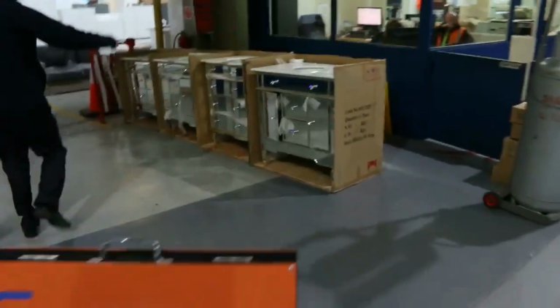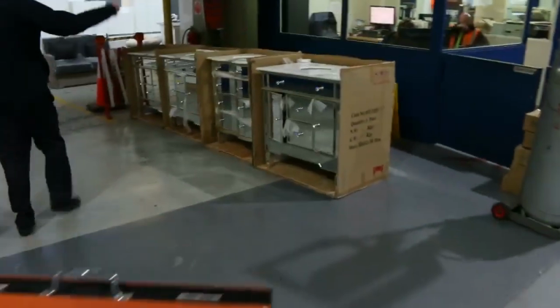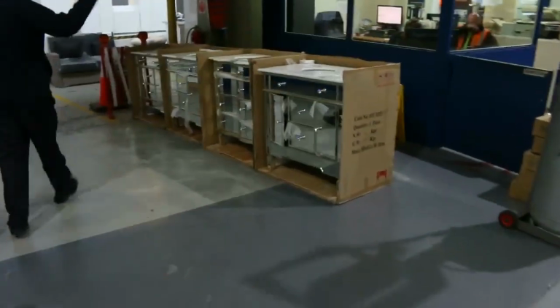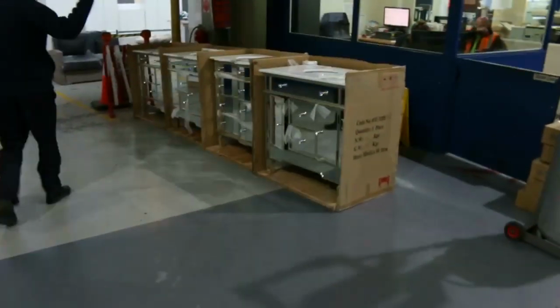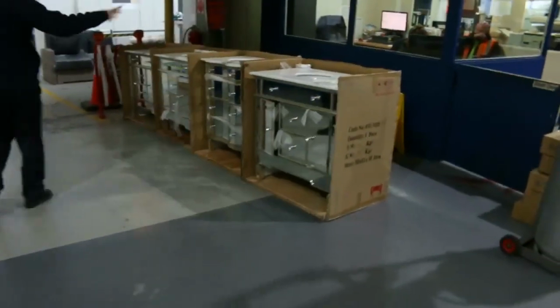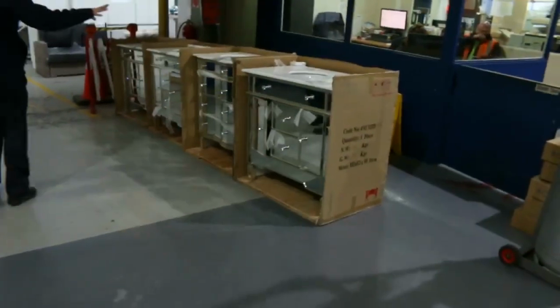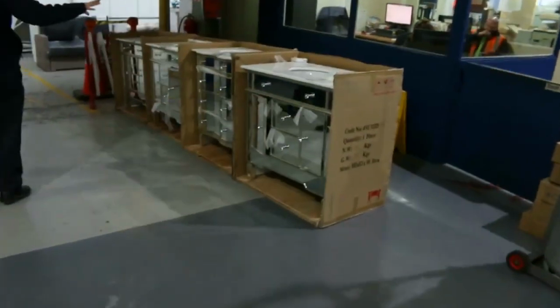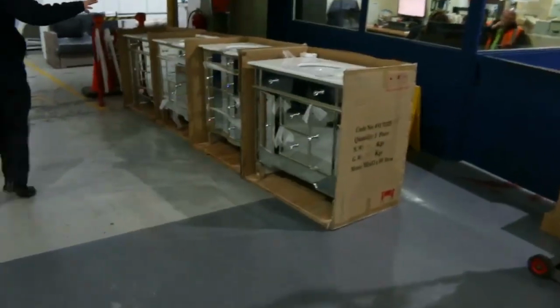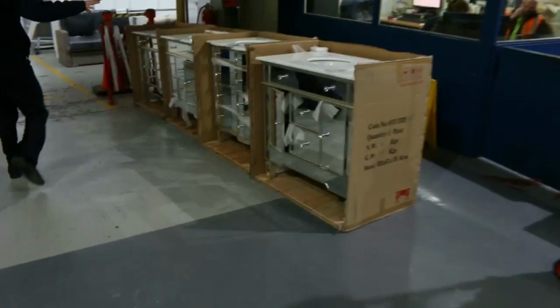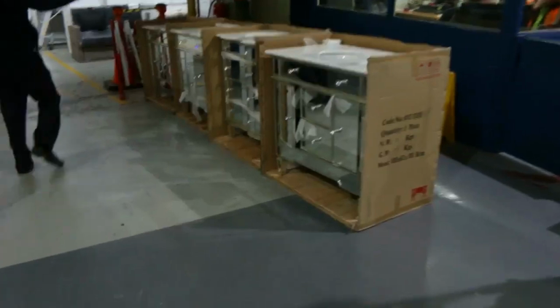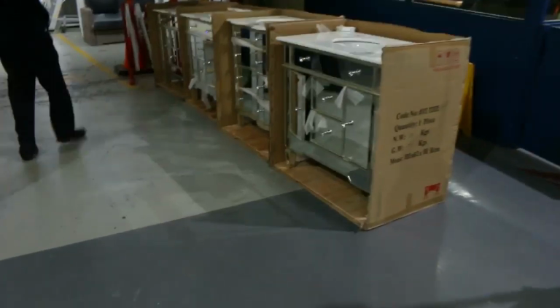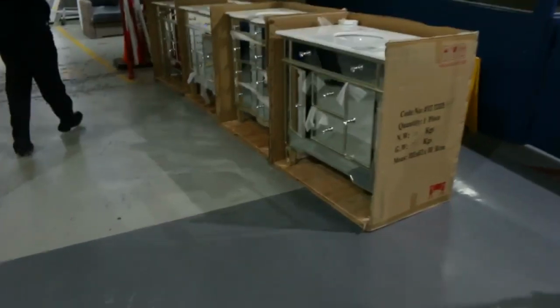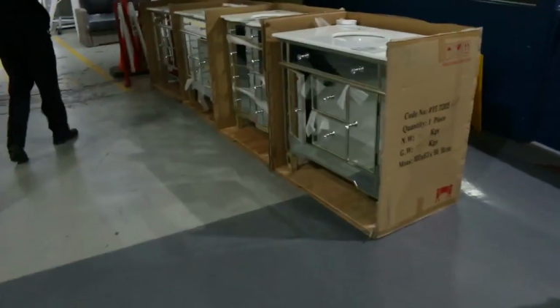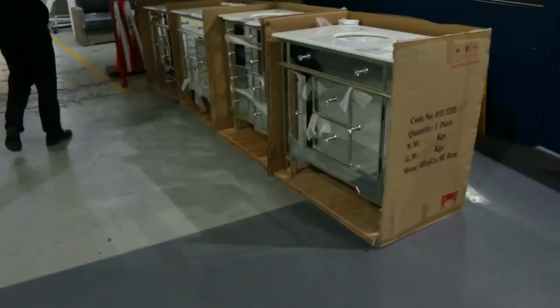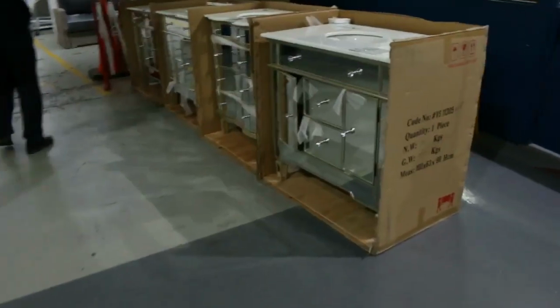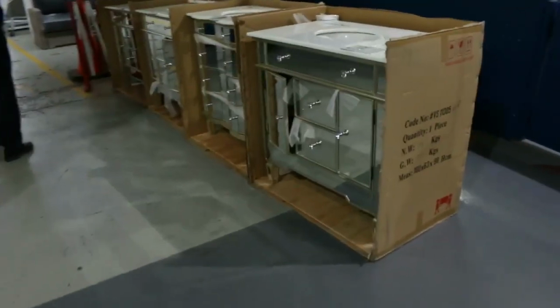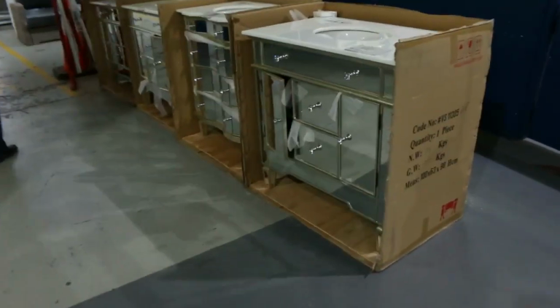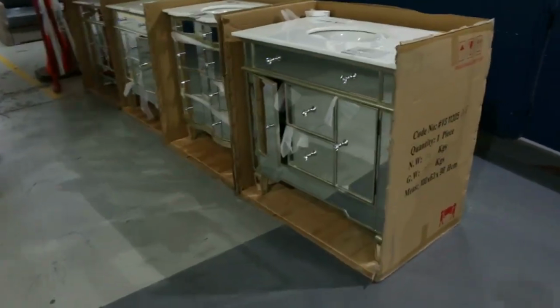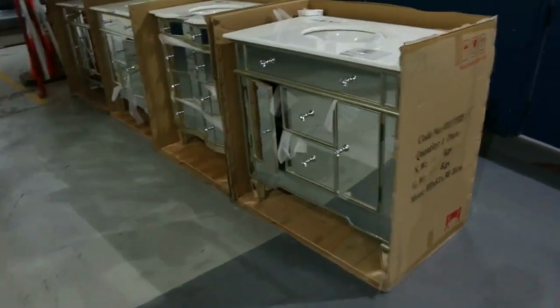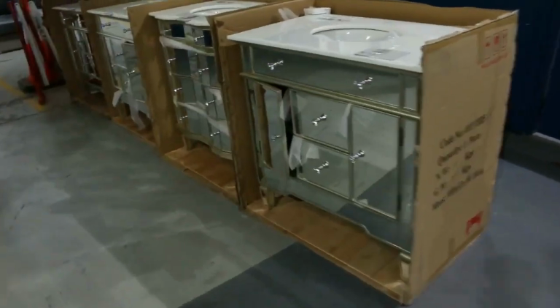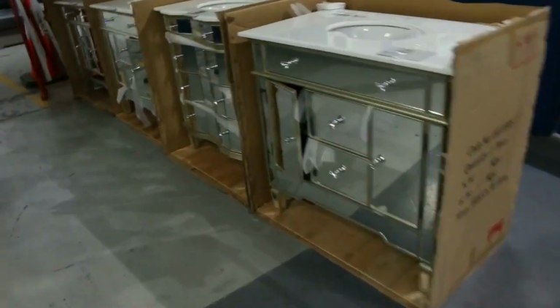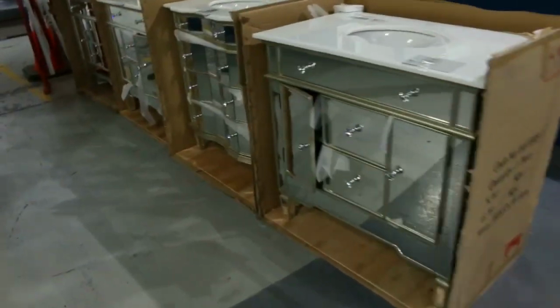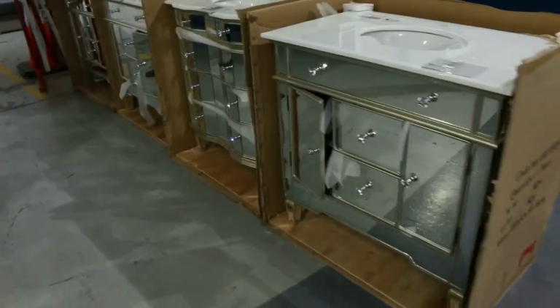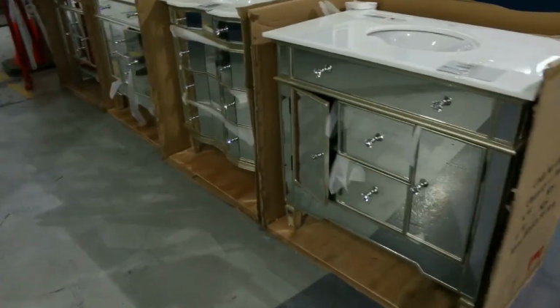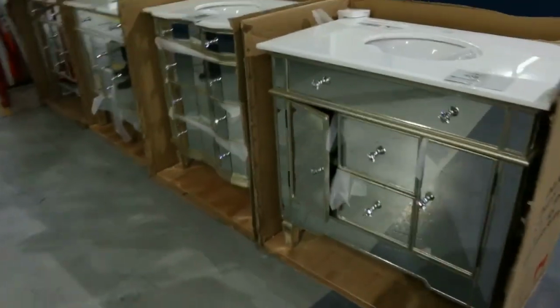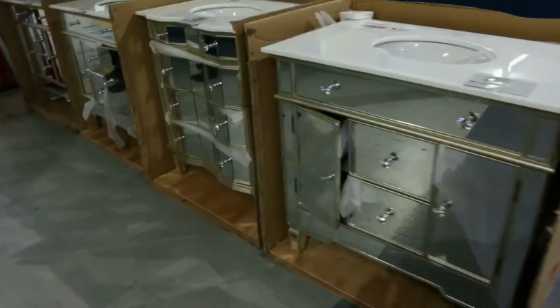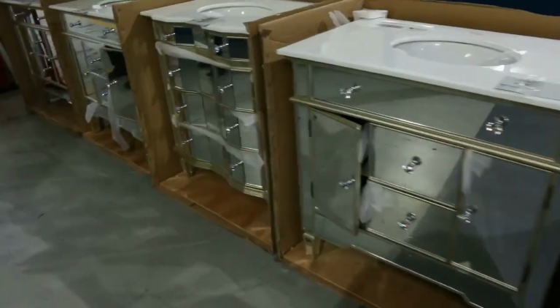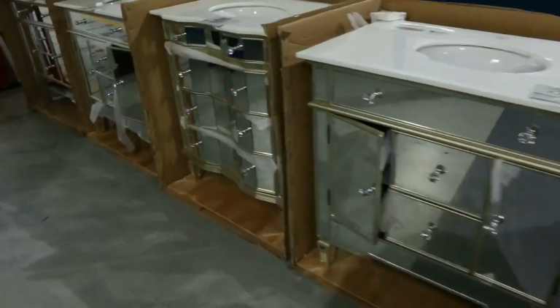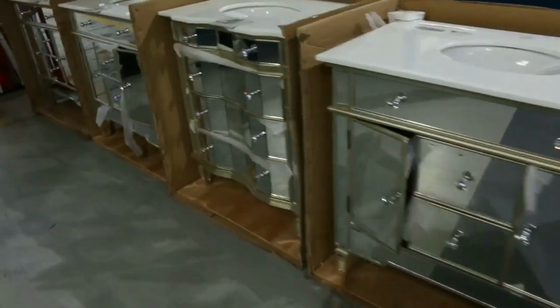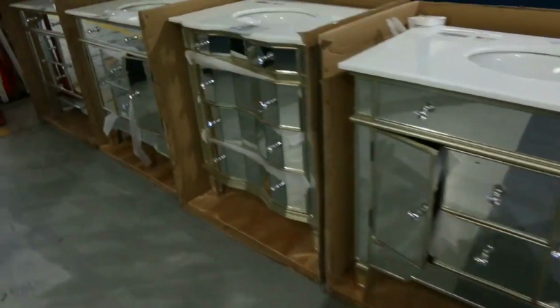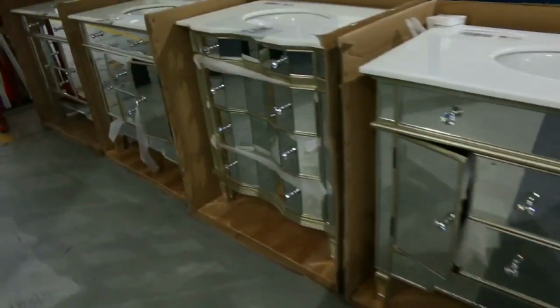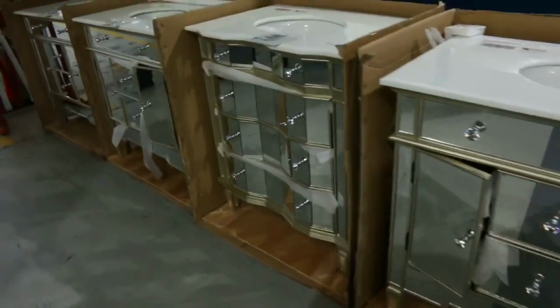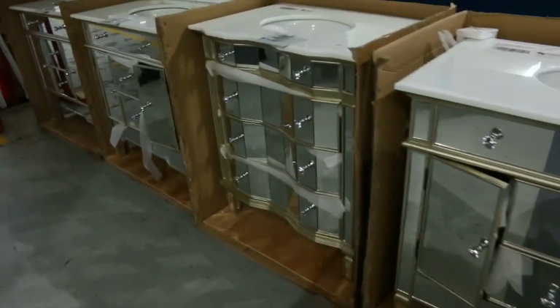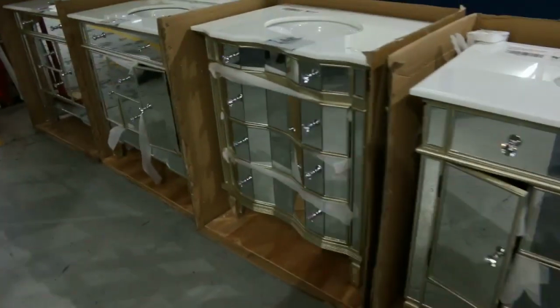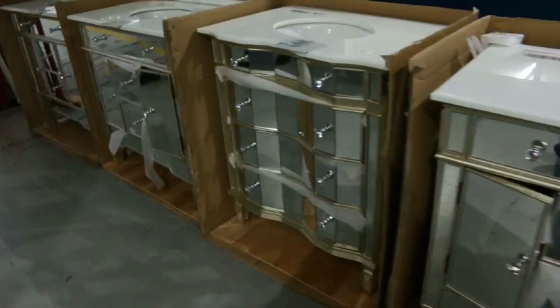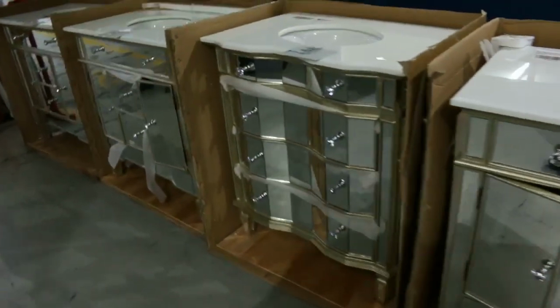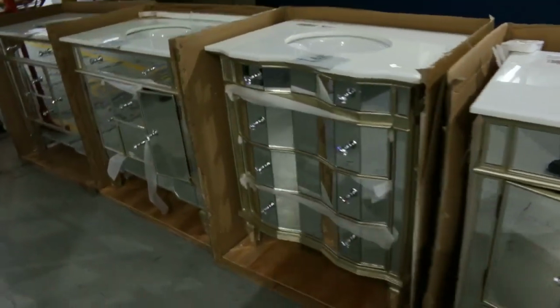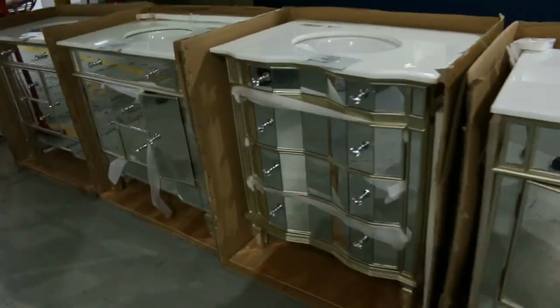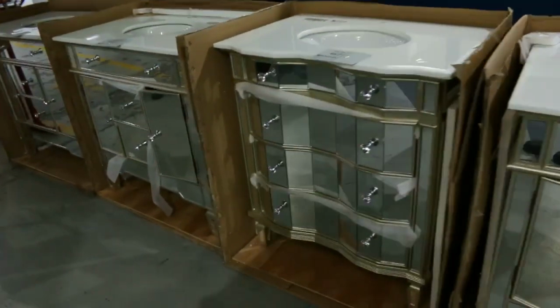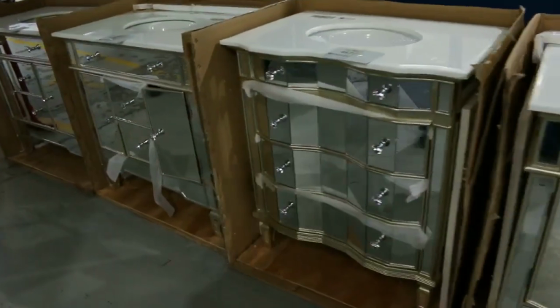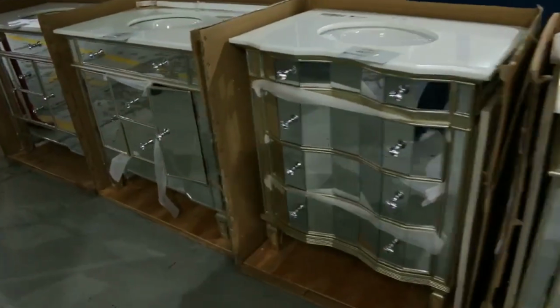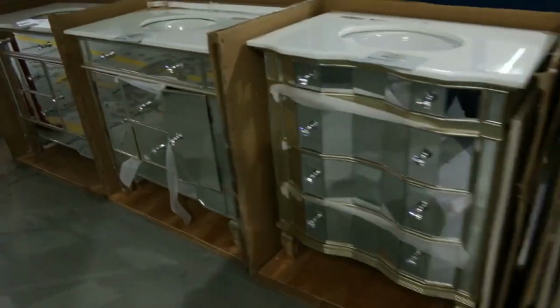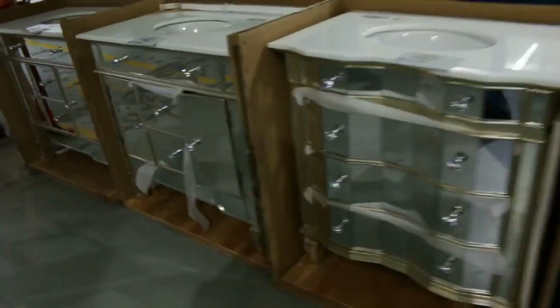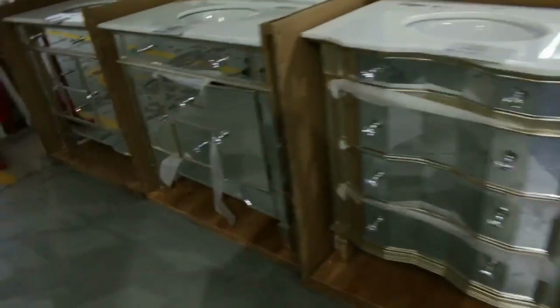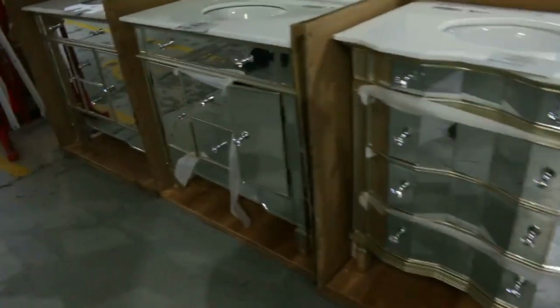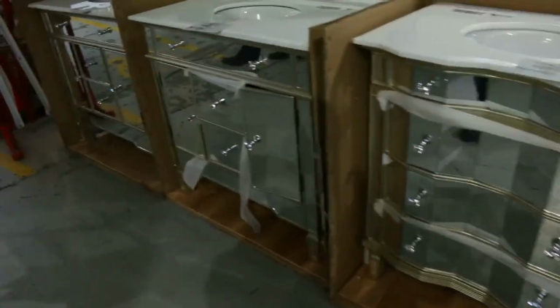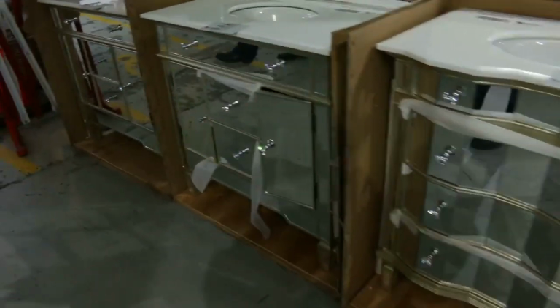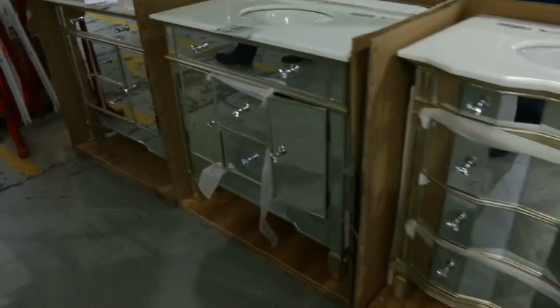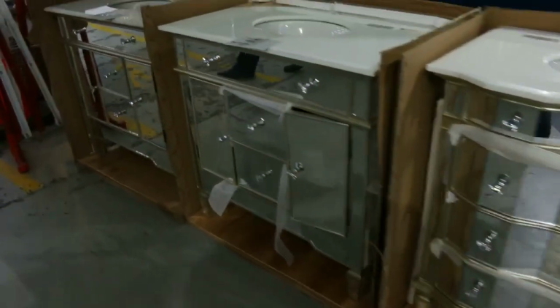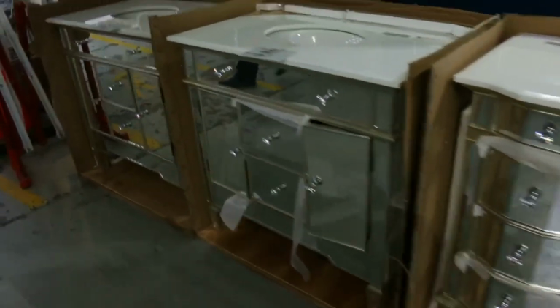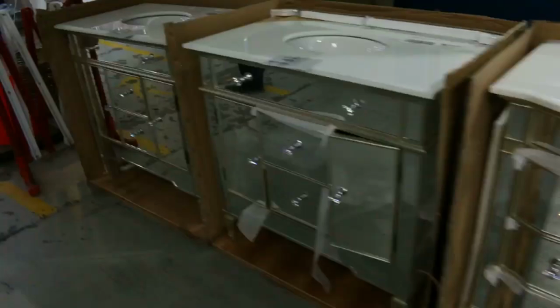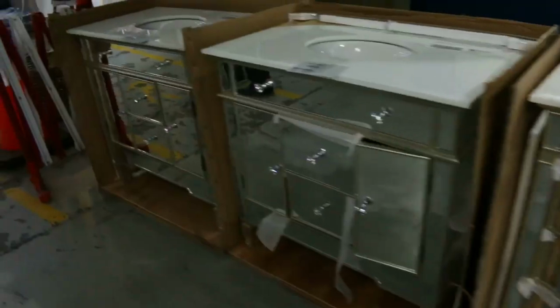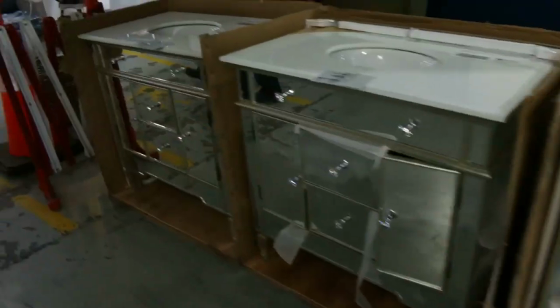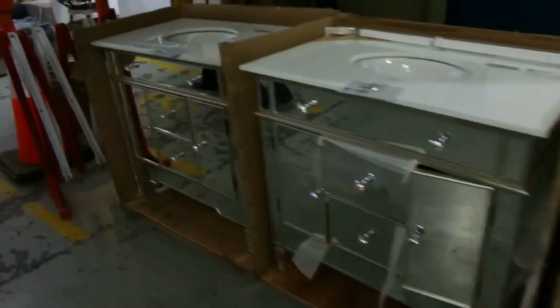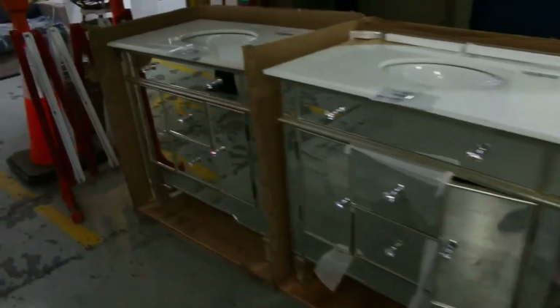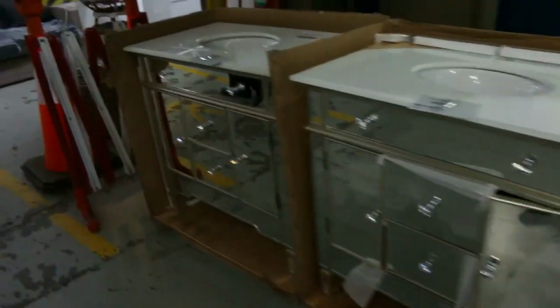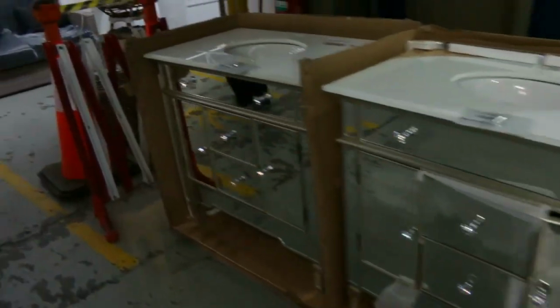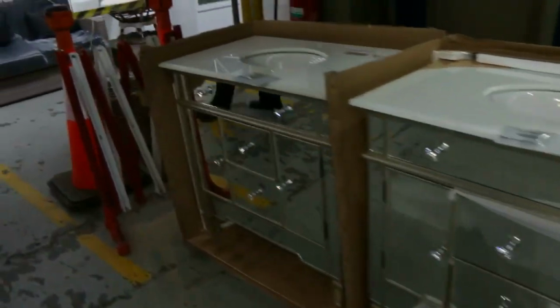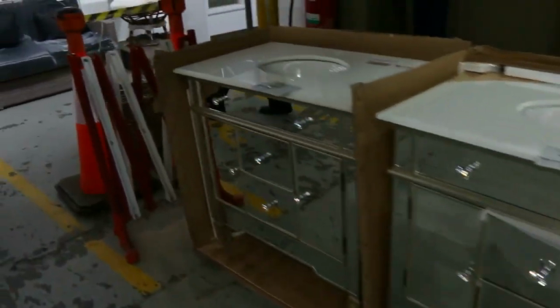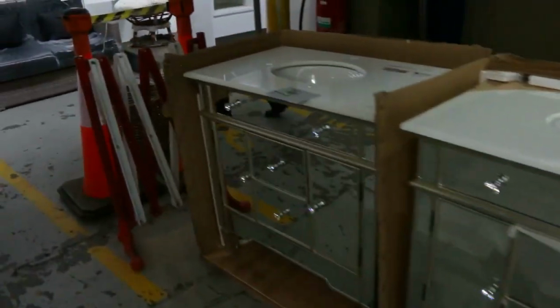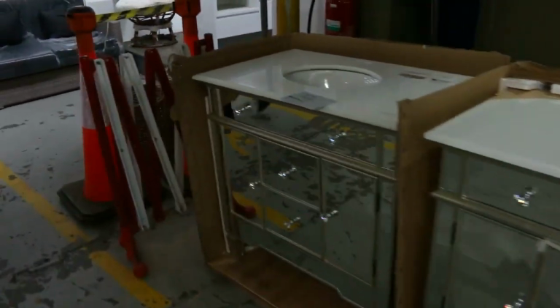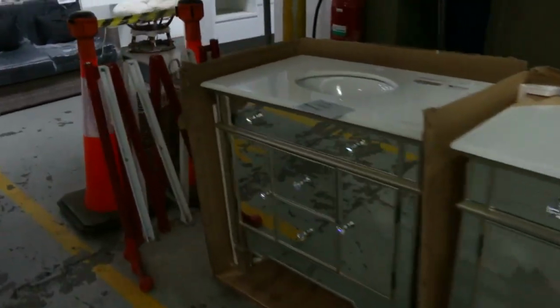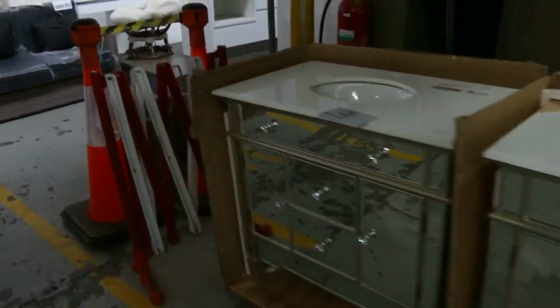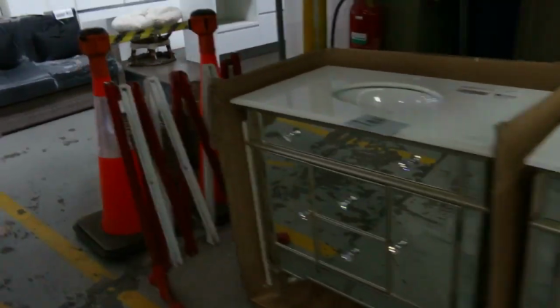Some French provincial vanity units here. I'll kick the bidding off on those at about the $150 mark, so they'll be terrific tomorrow.